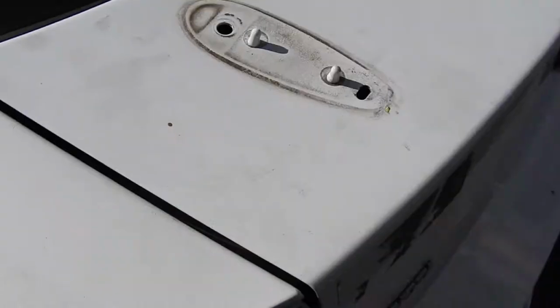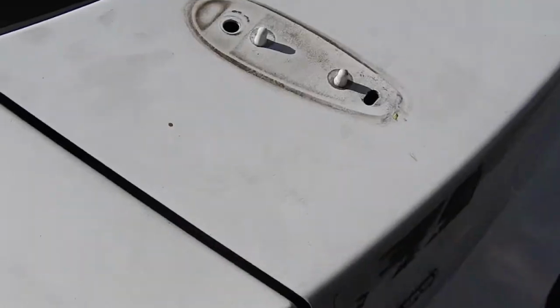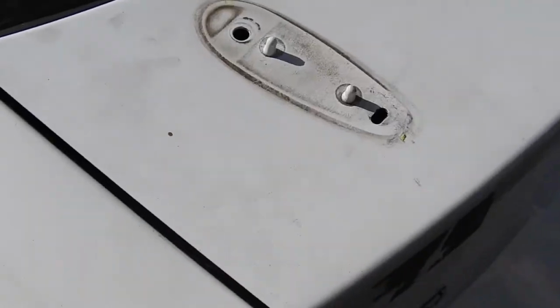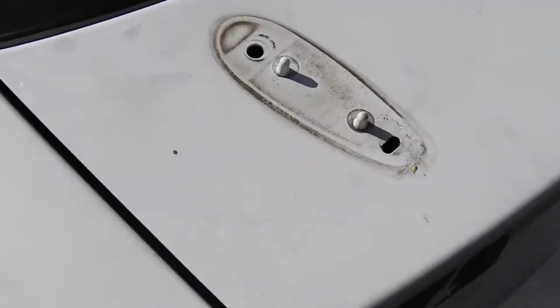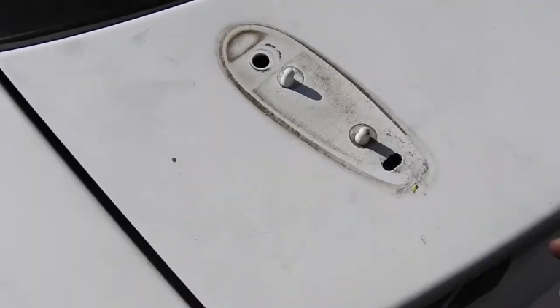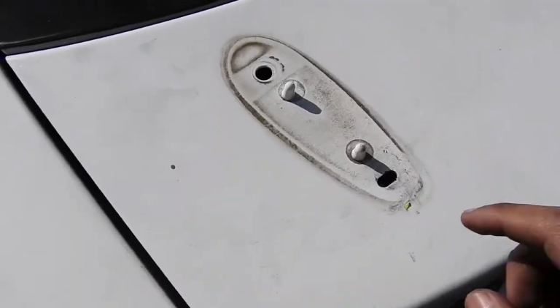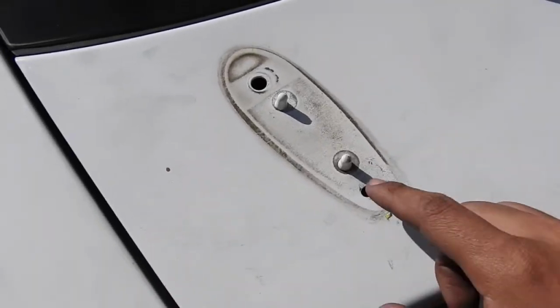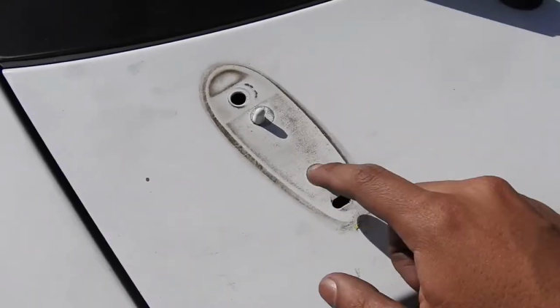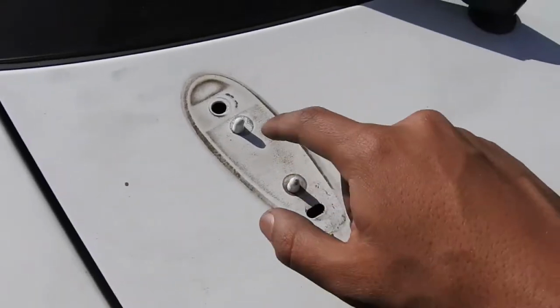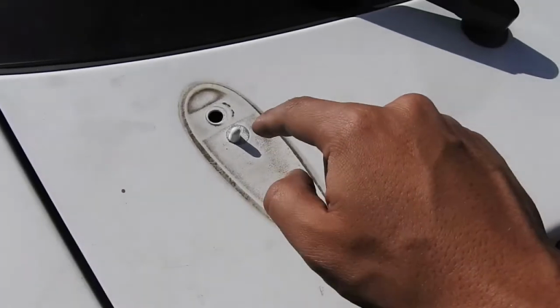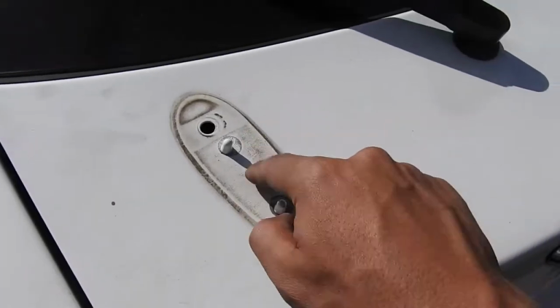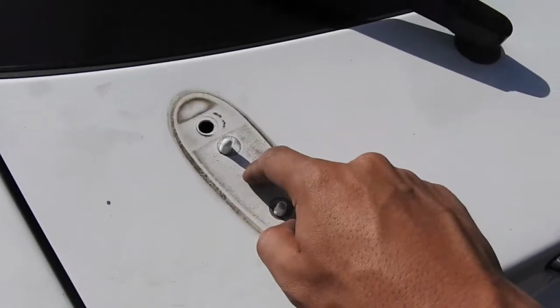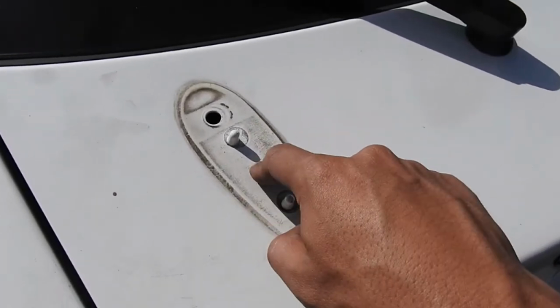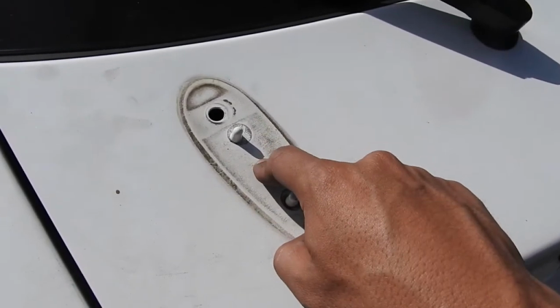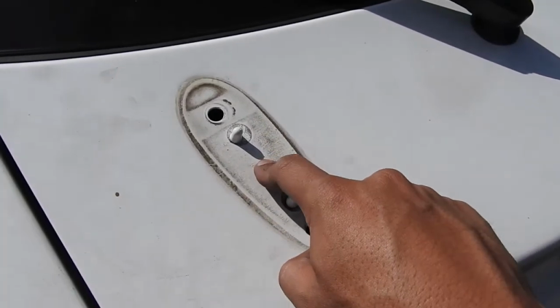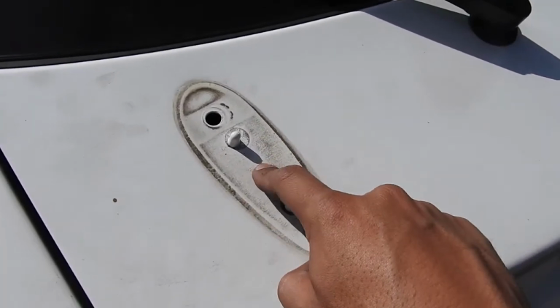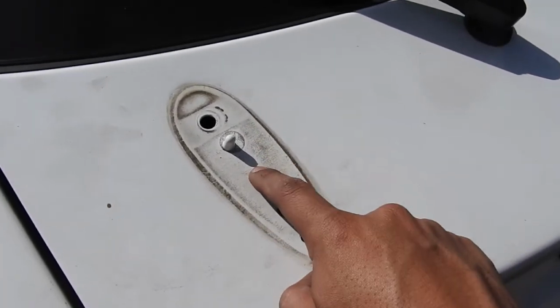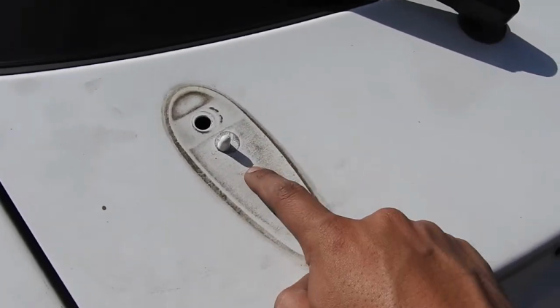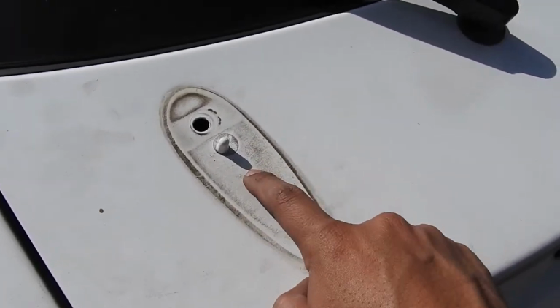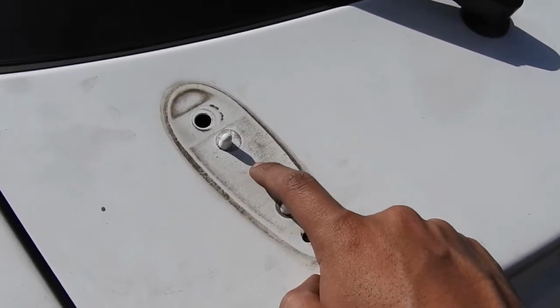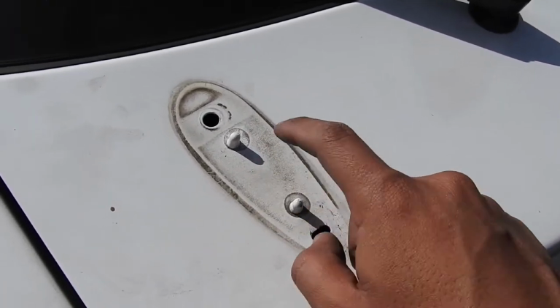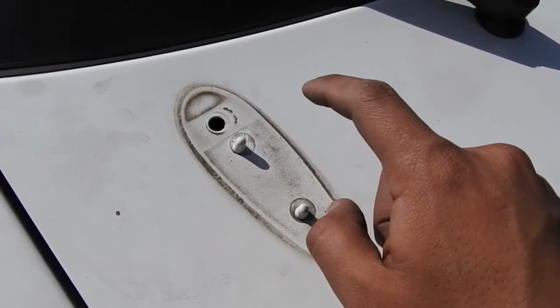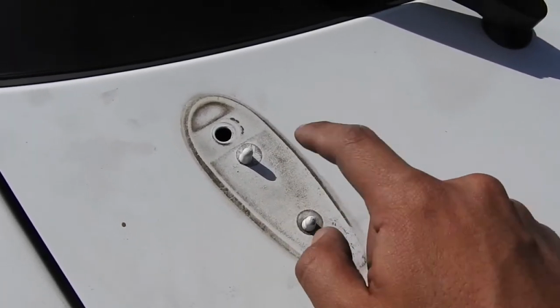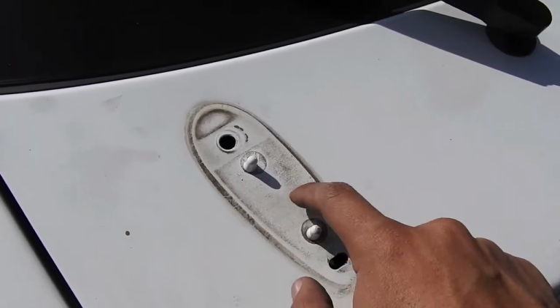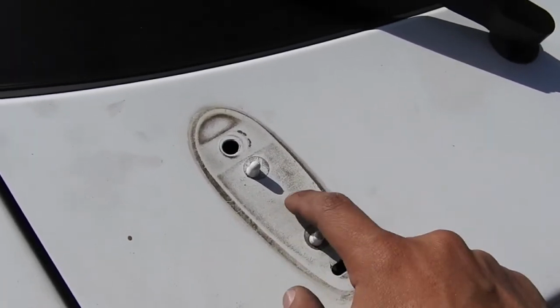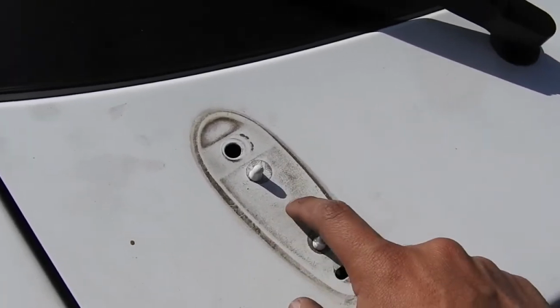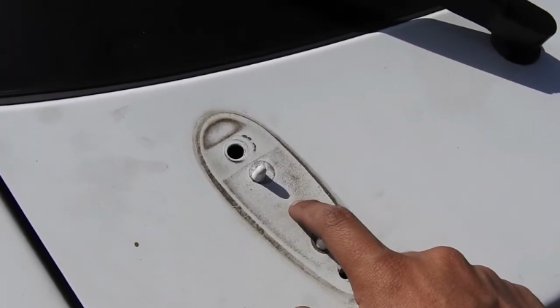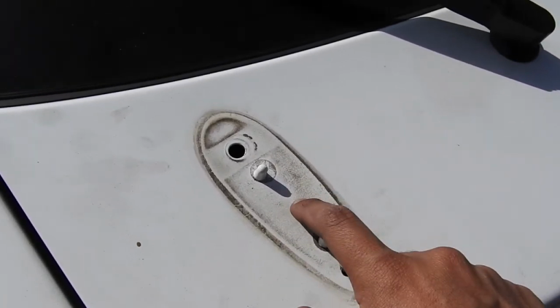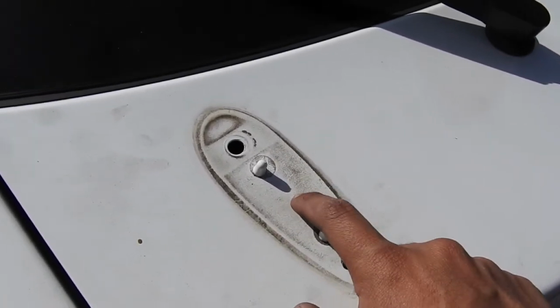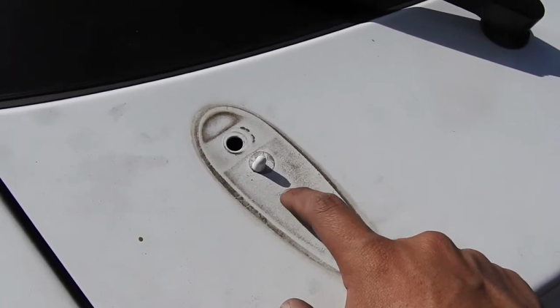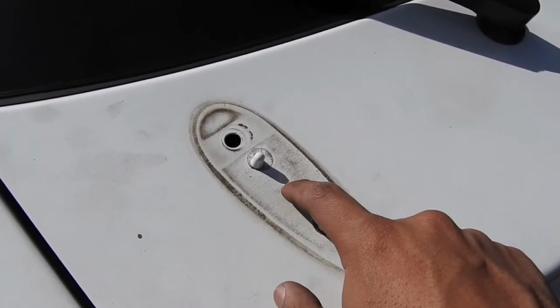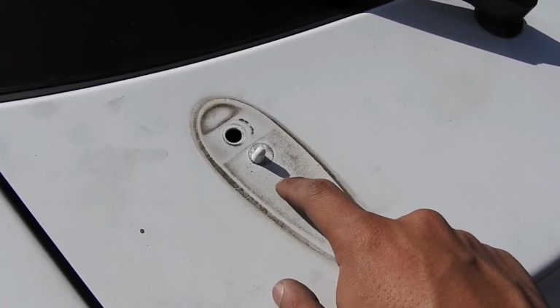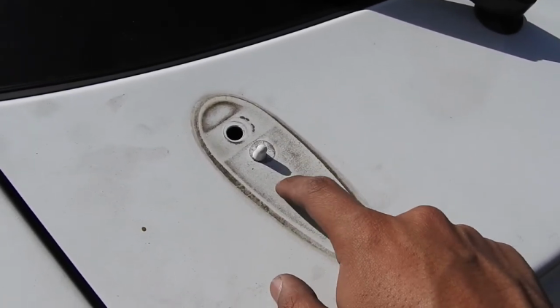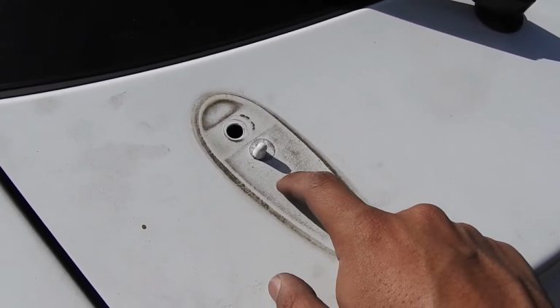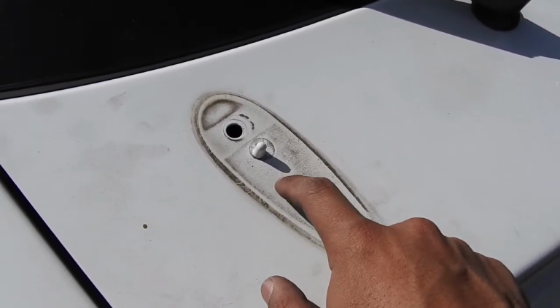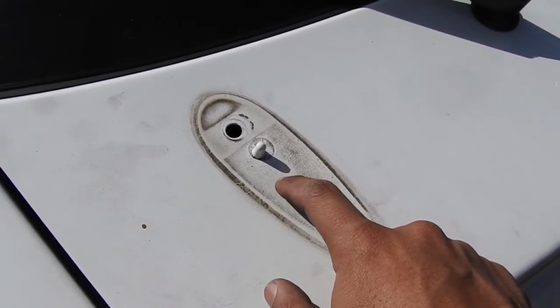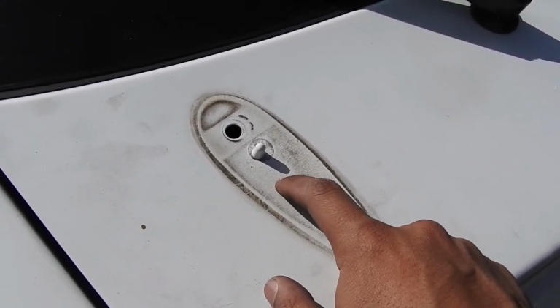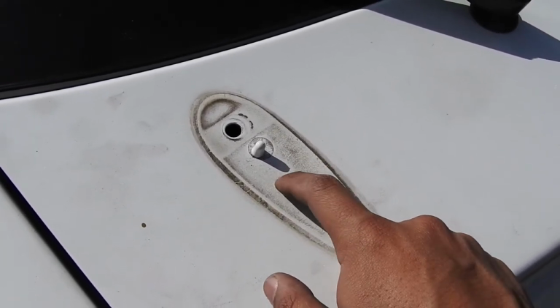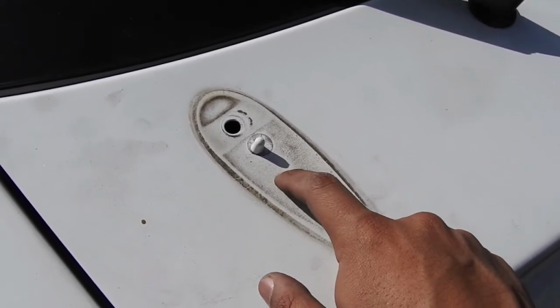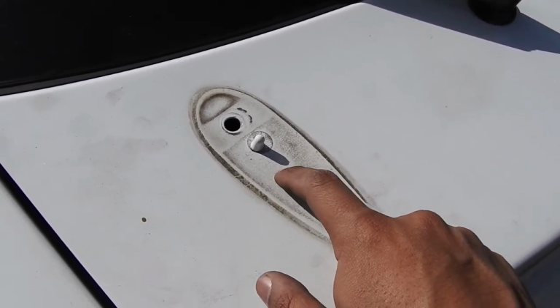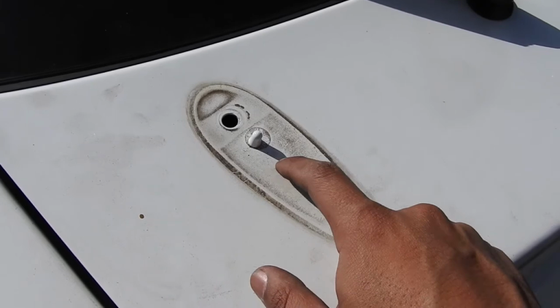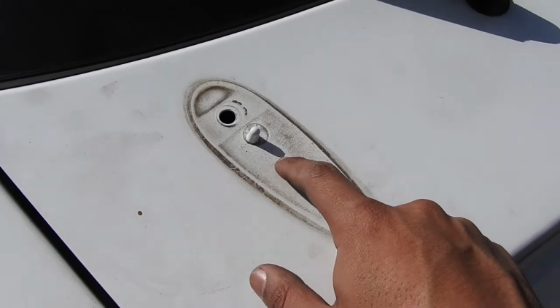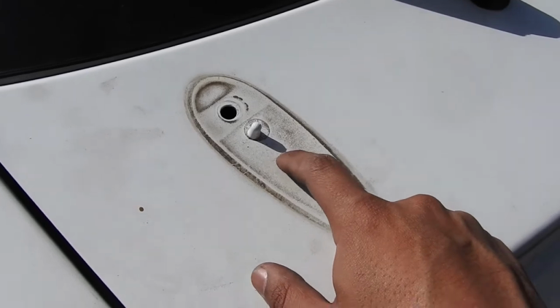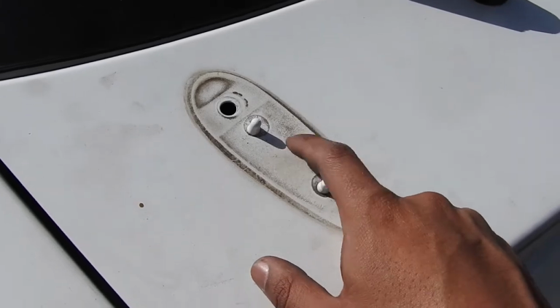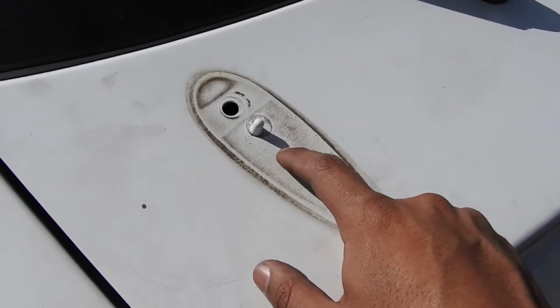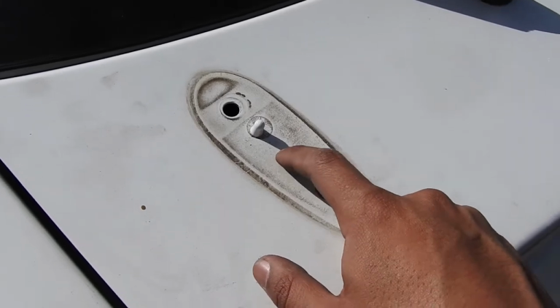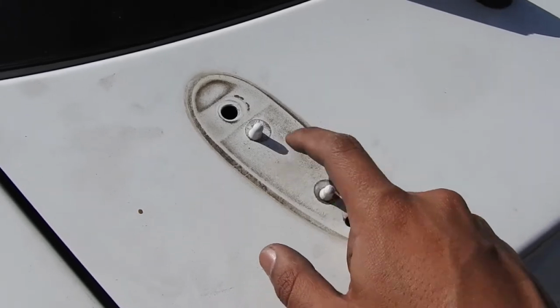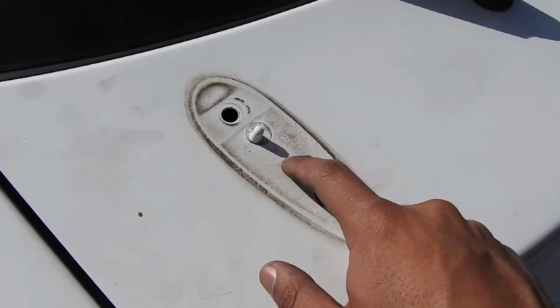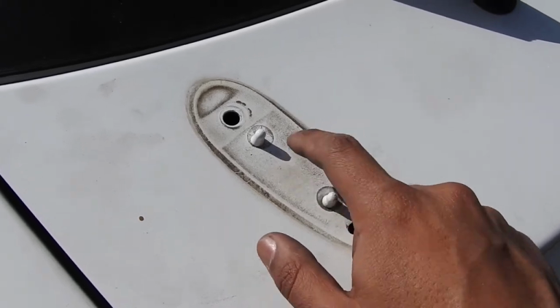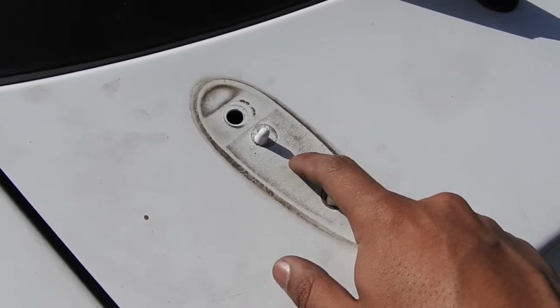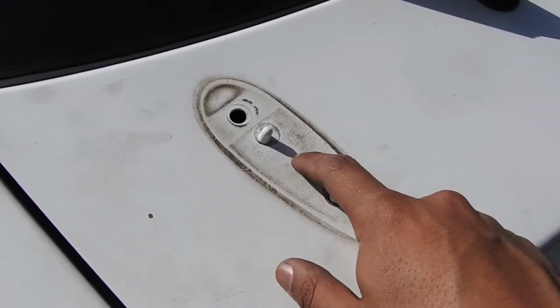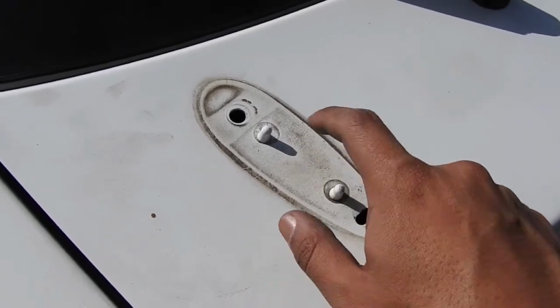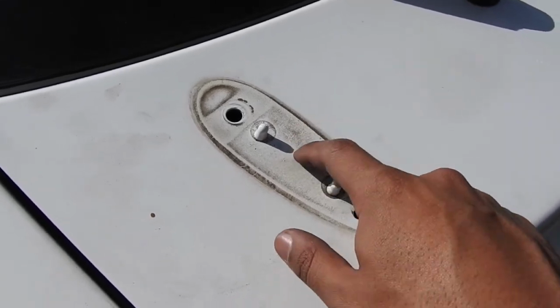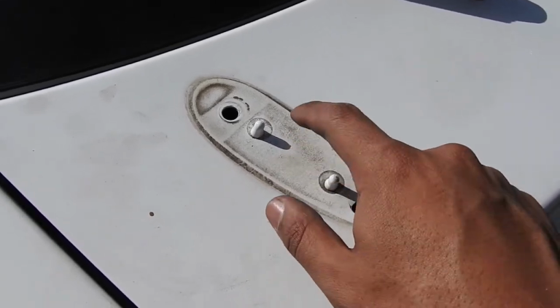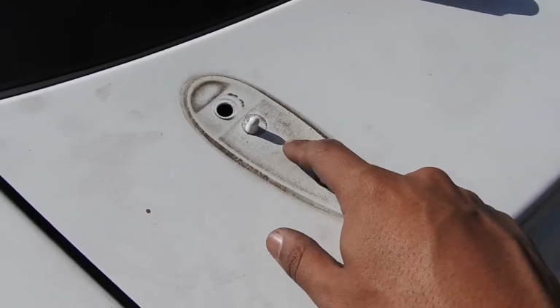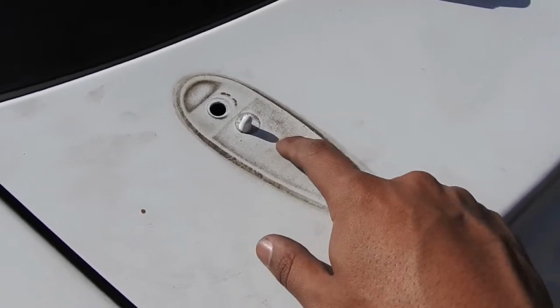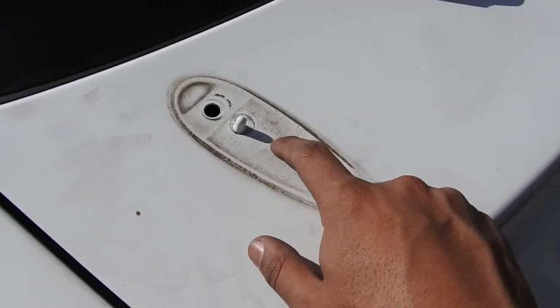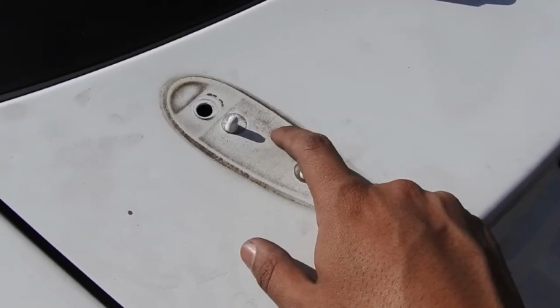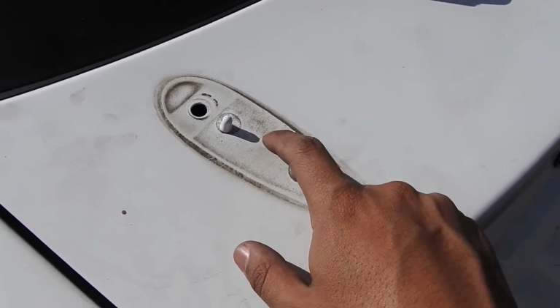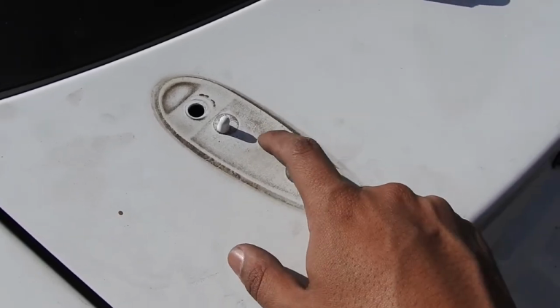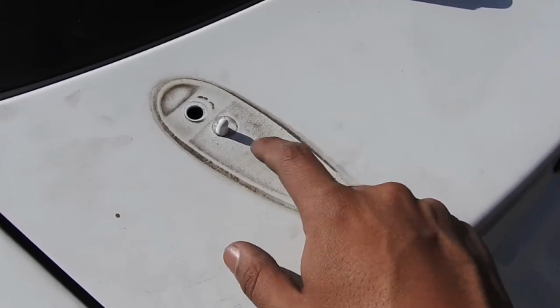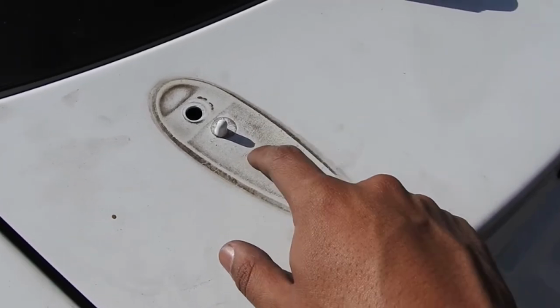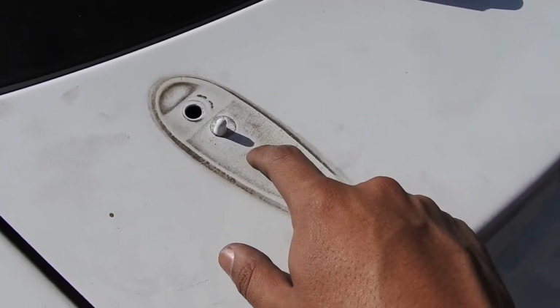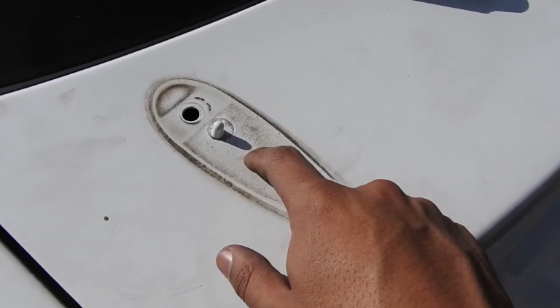I gotta drill a hole right here — this is where I'm gonna drill it so I can get the brake light in there.